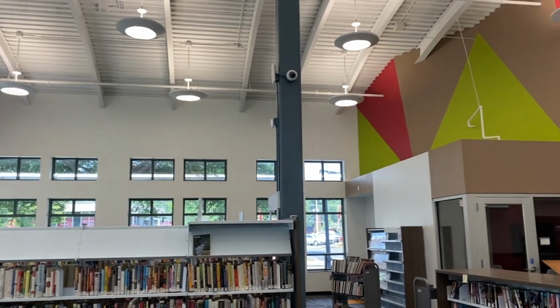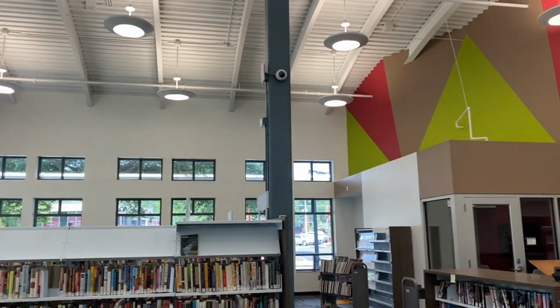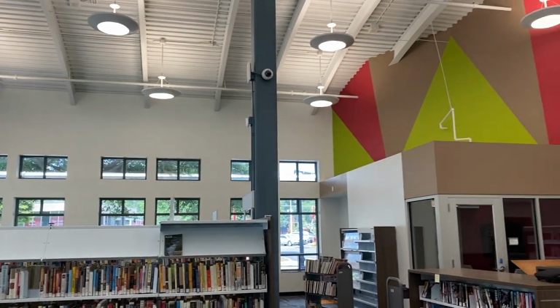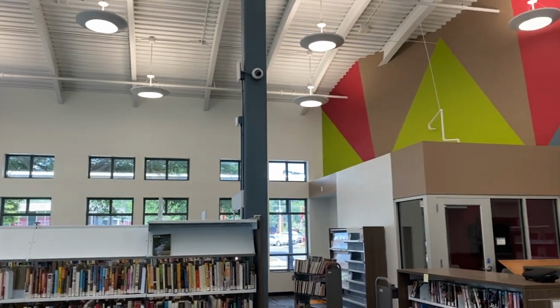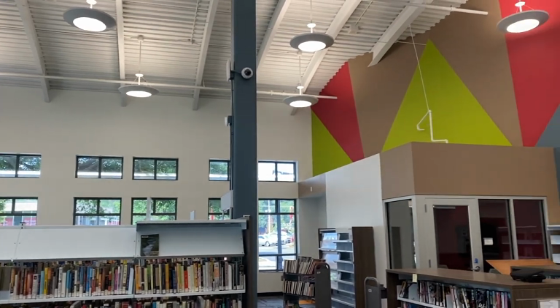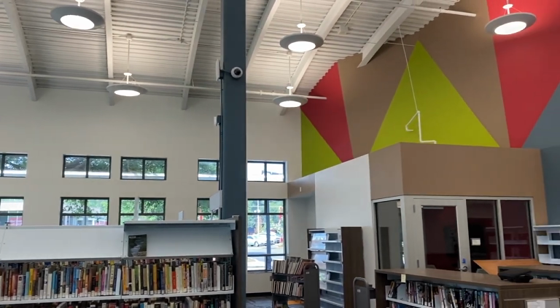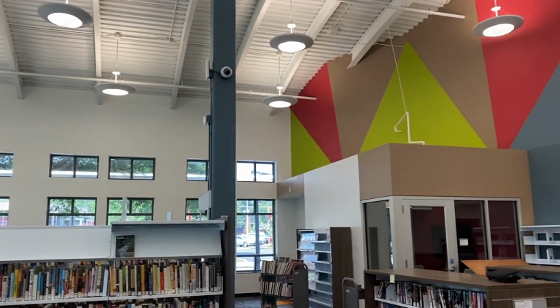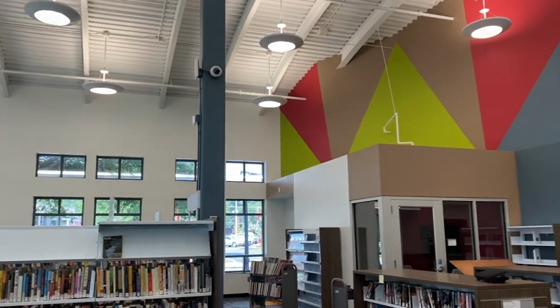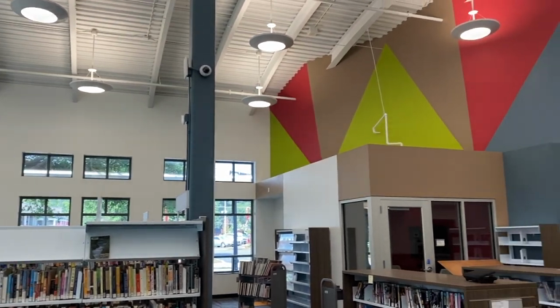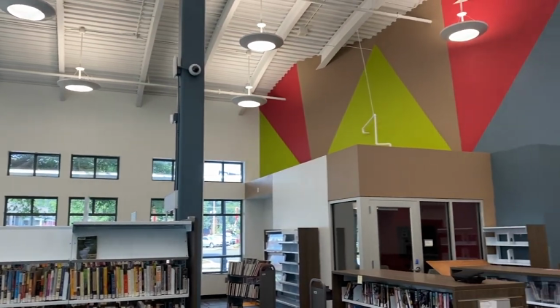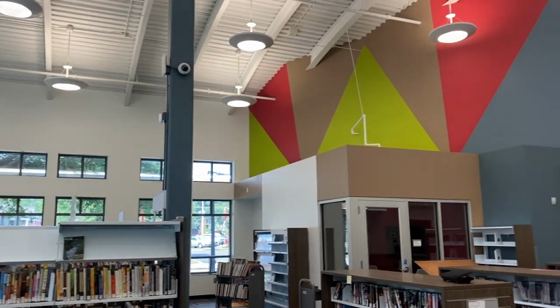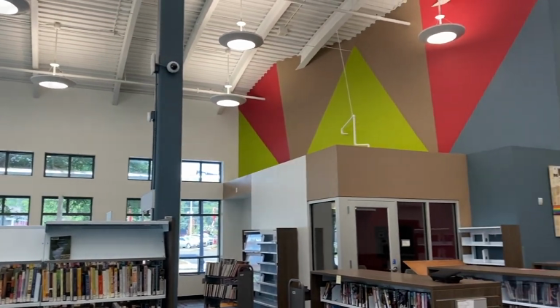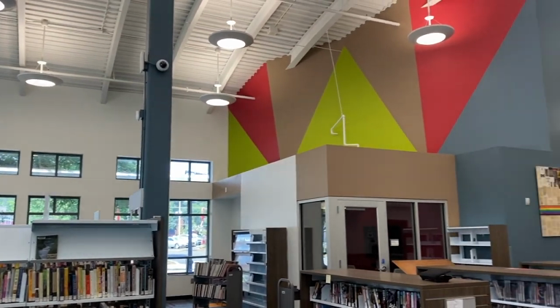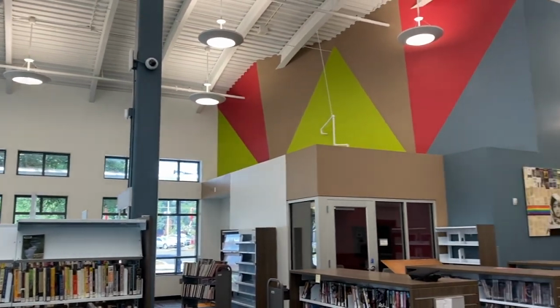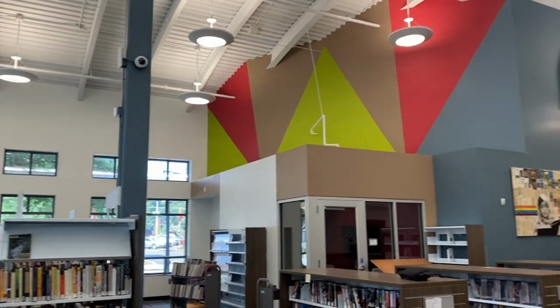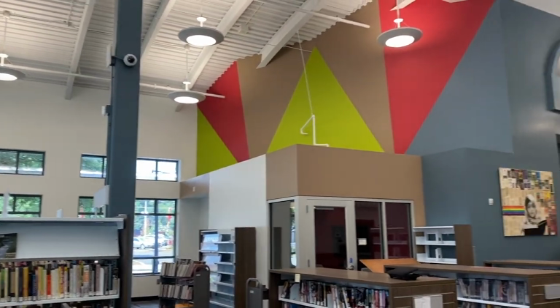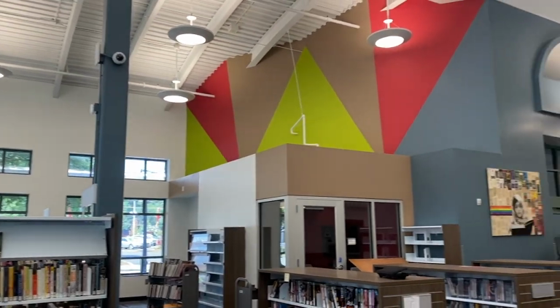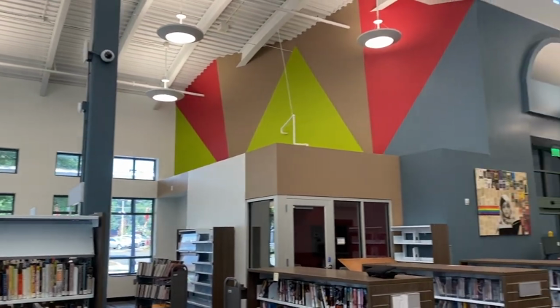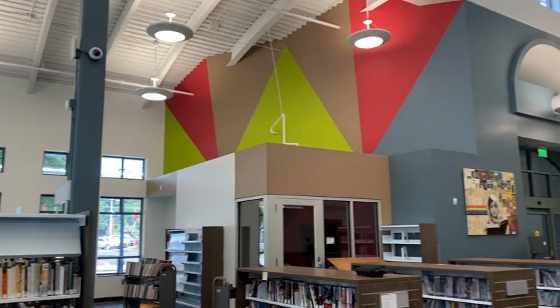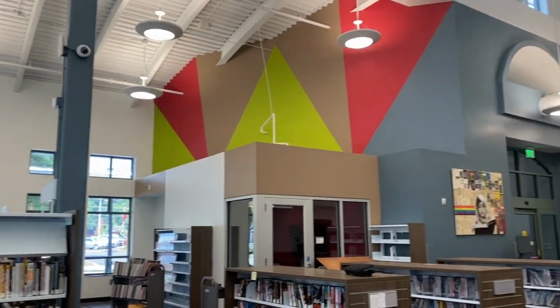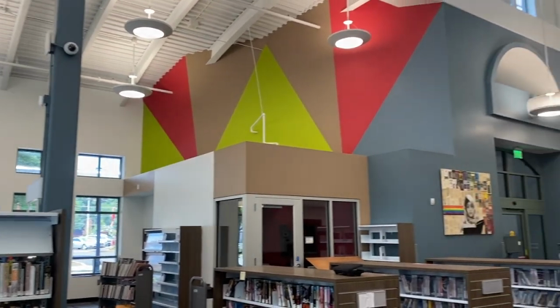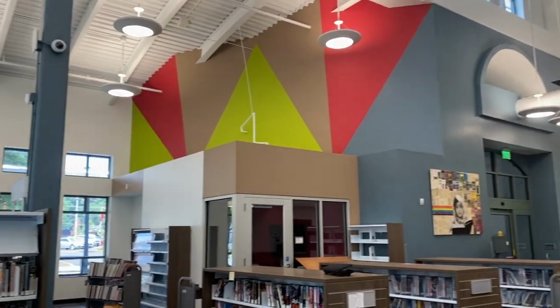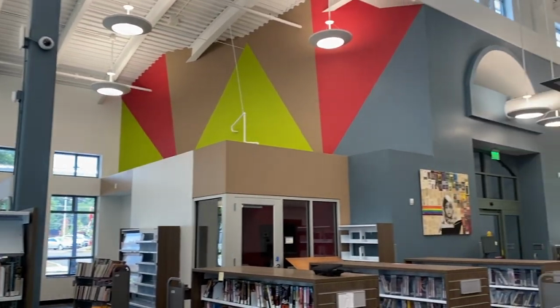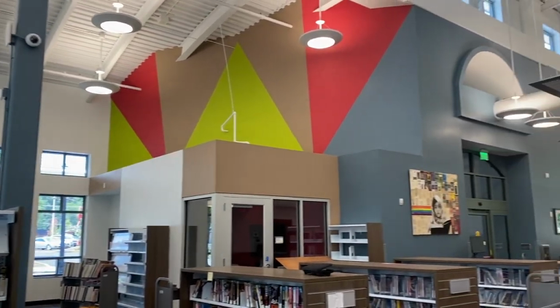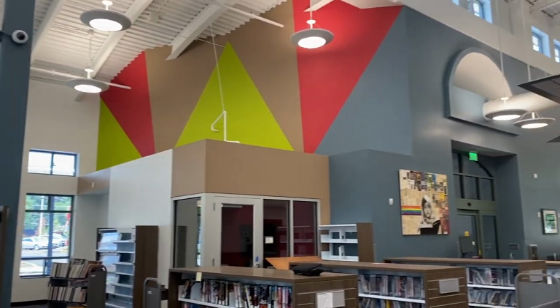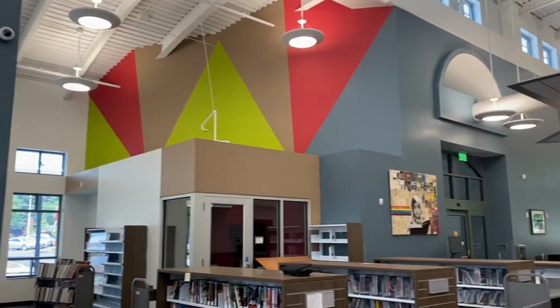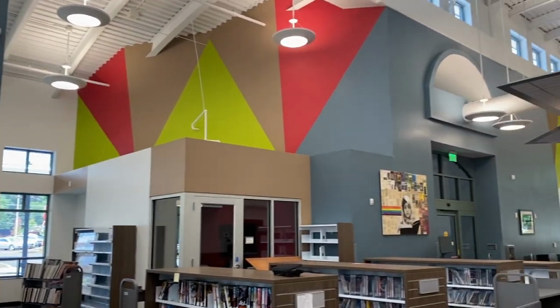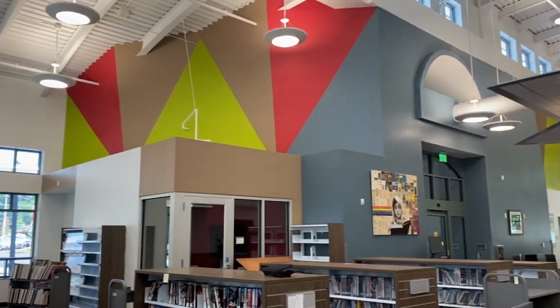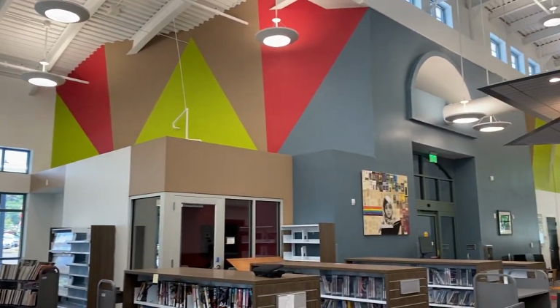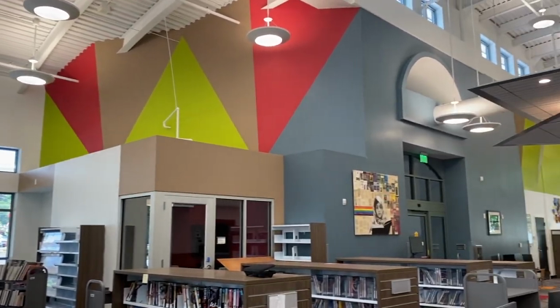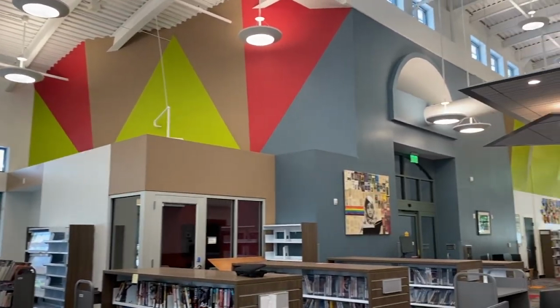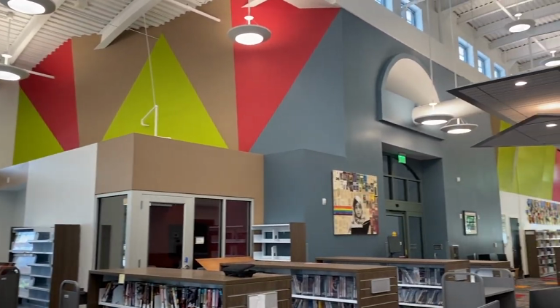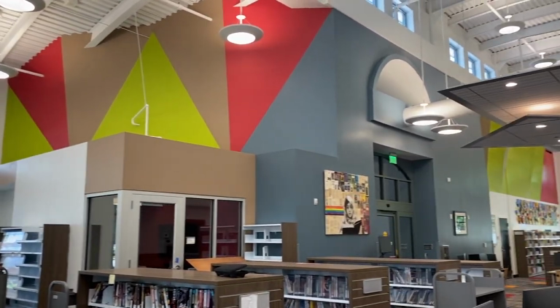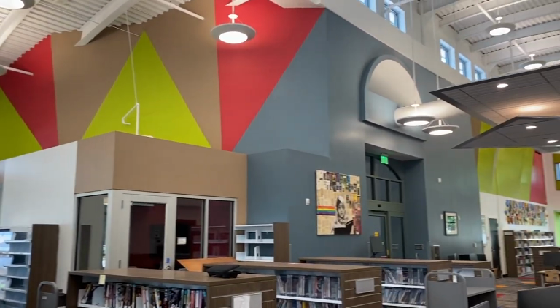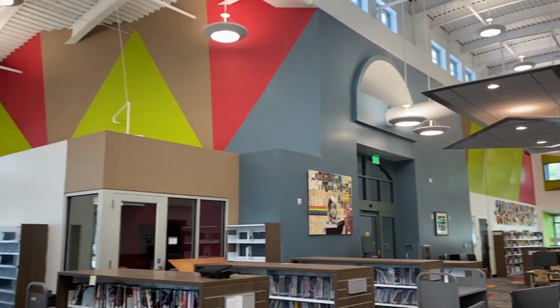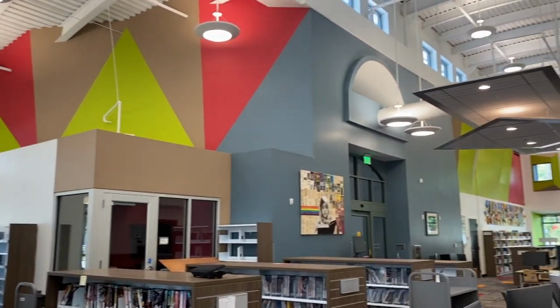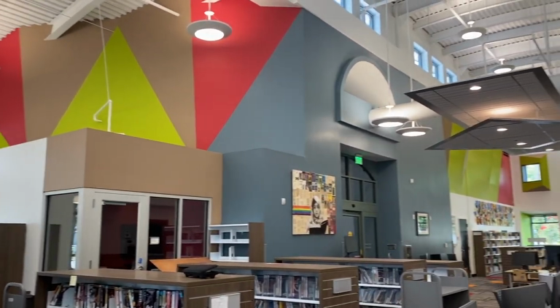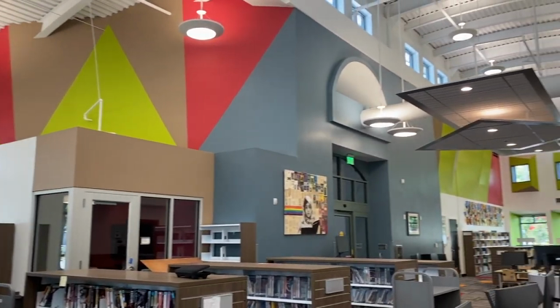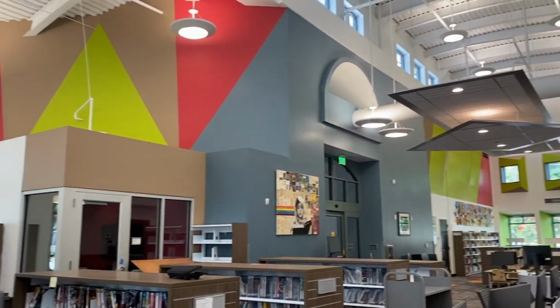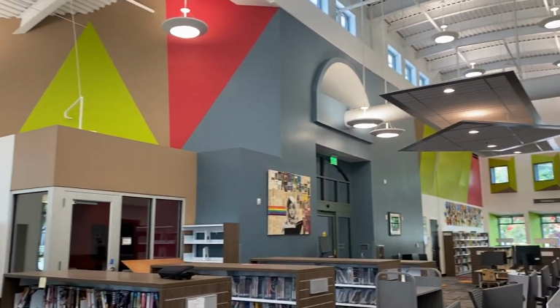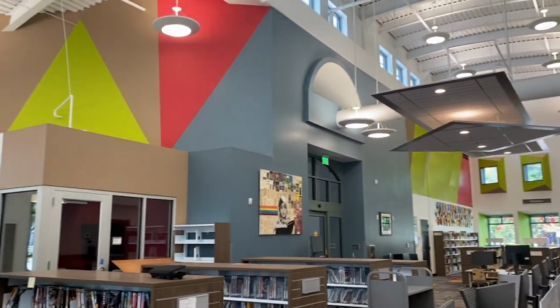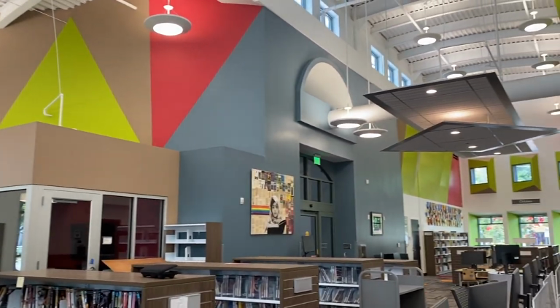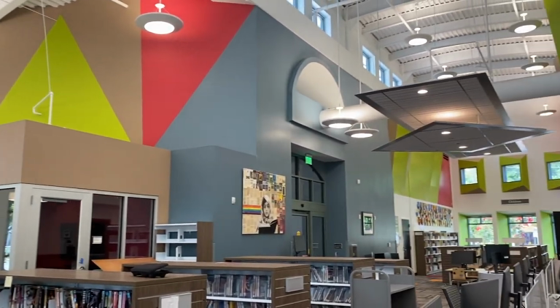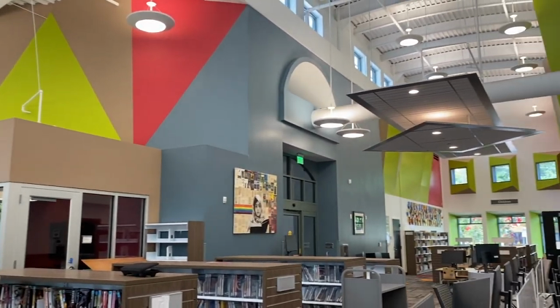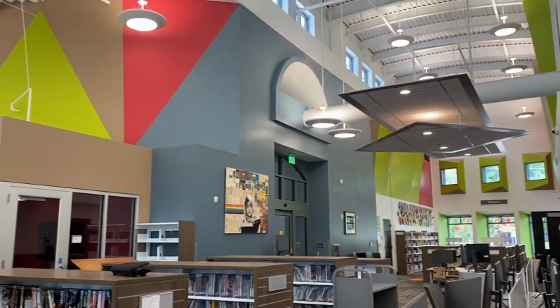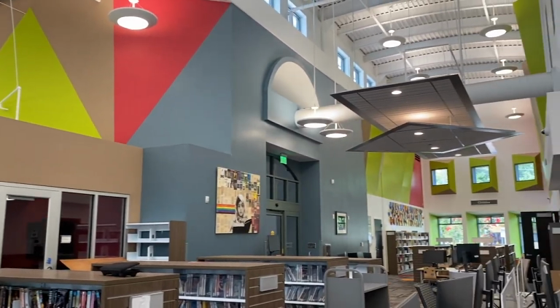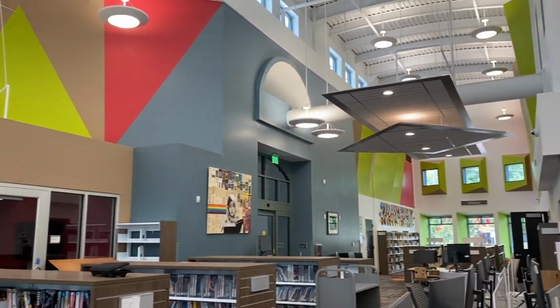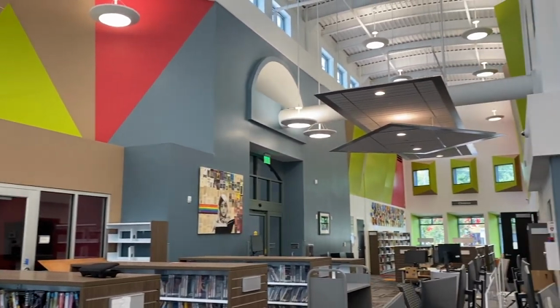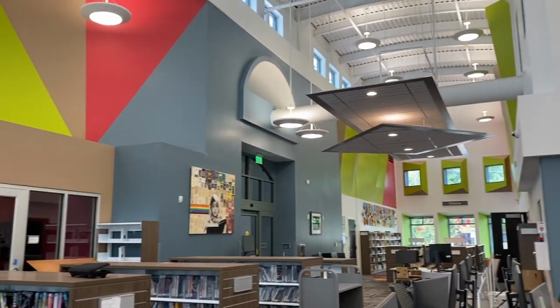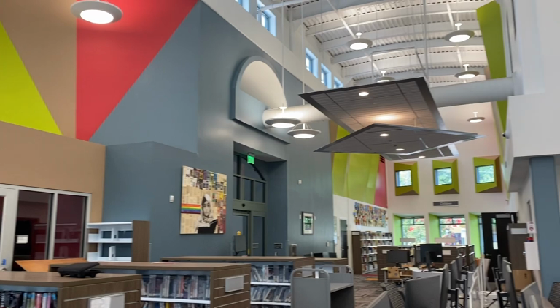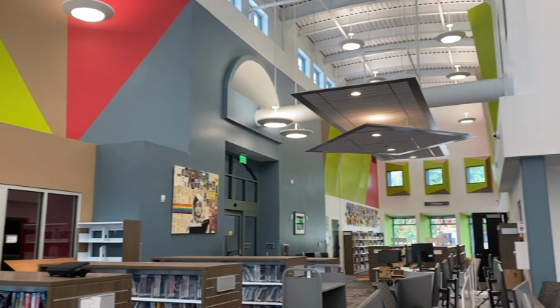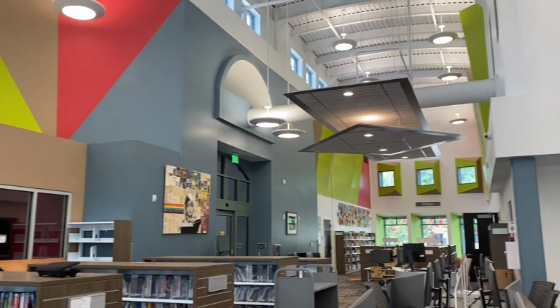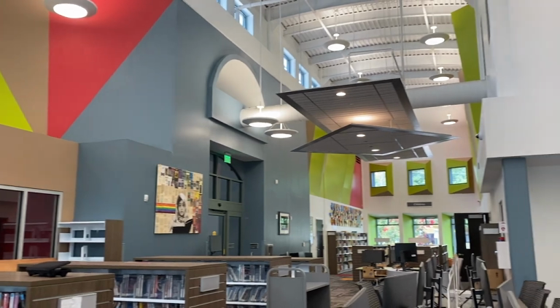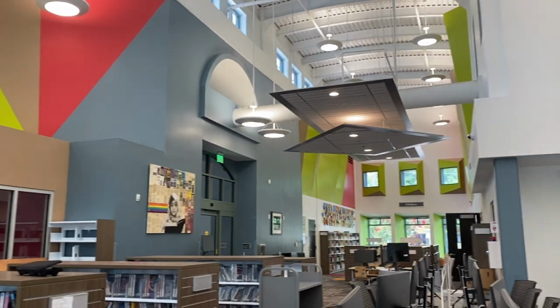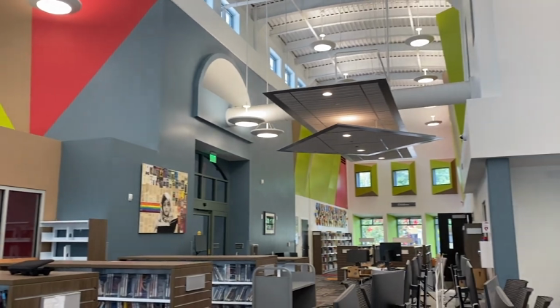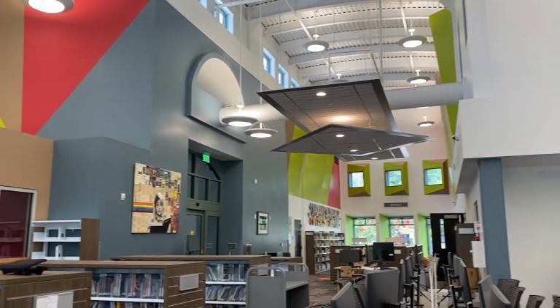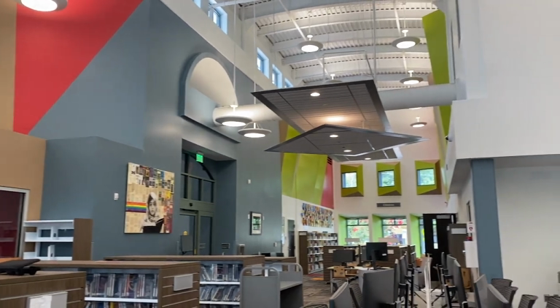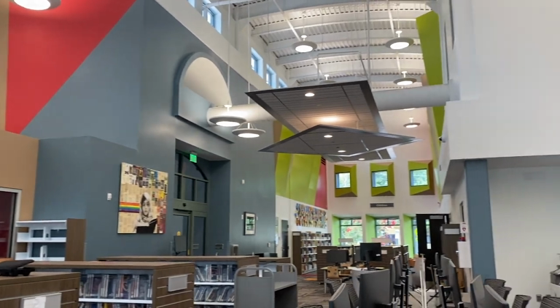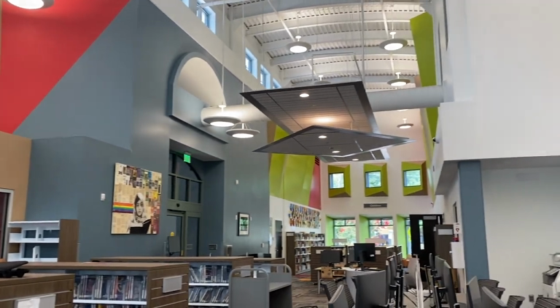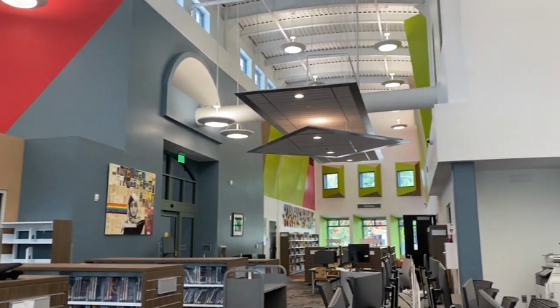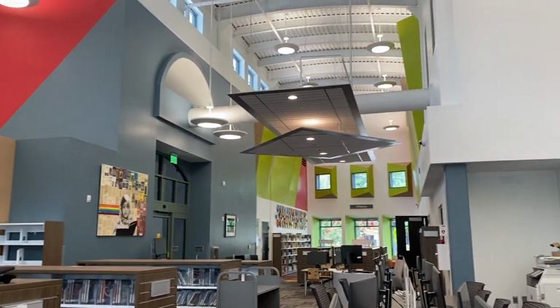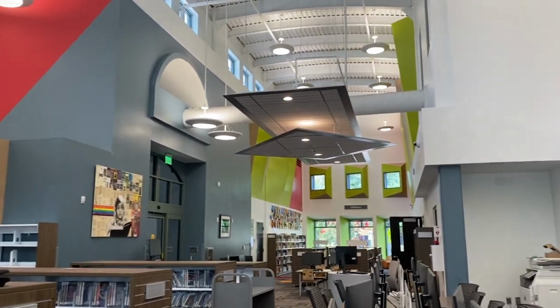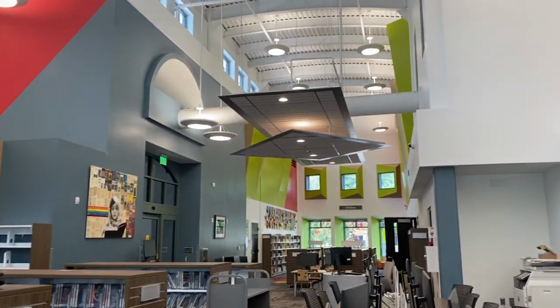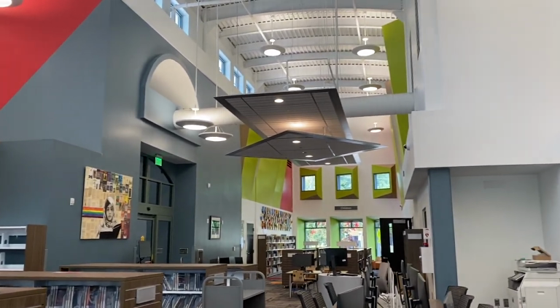Welcome to your new East Atlanta Library. It feels good to be back. Thank you.